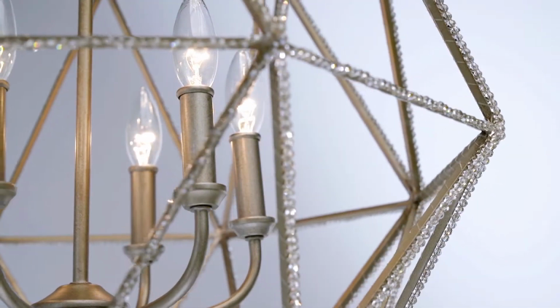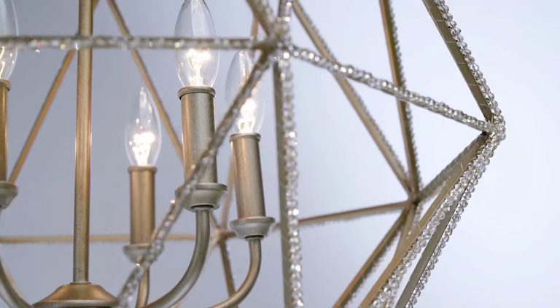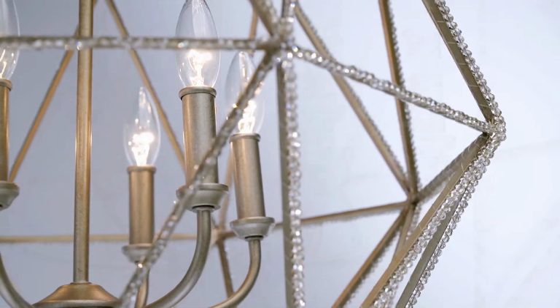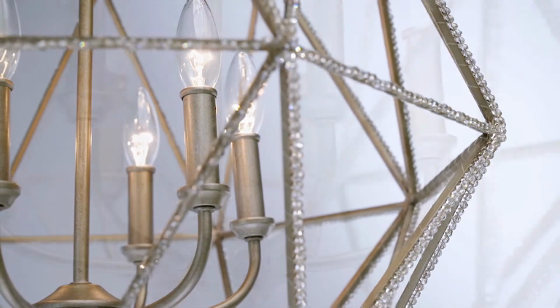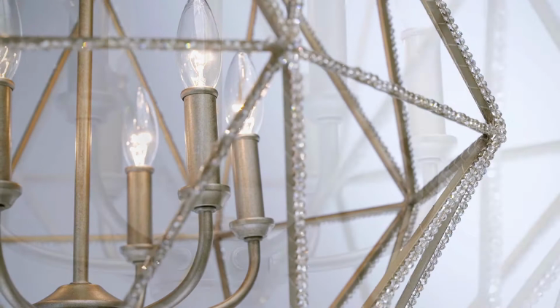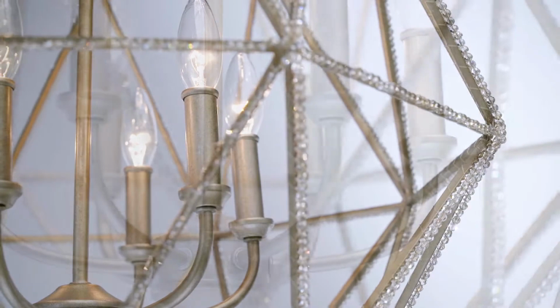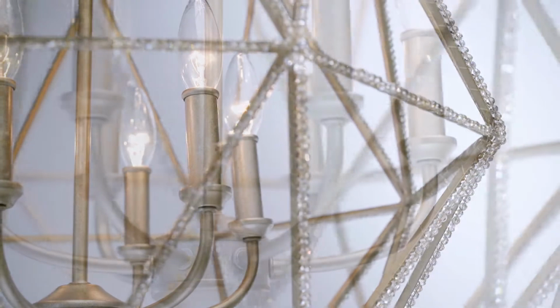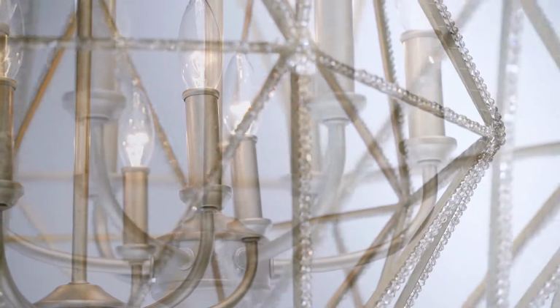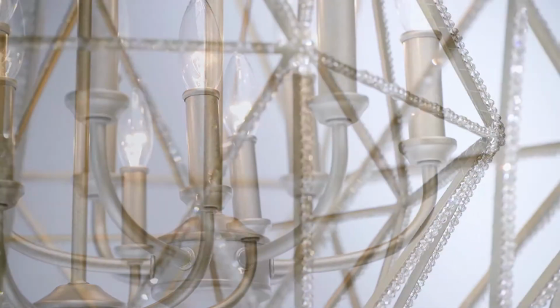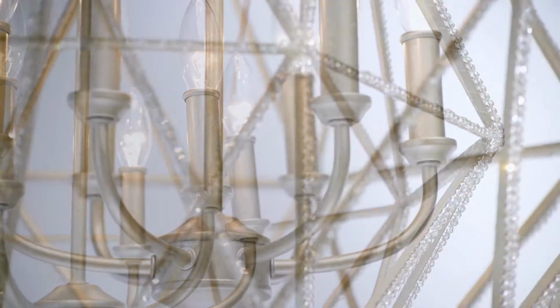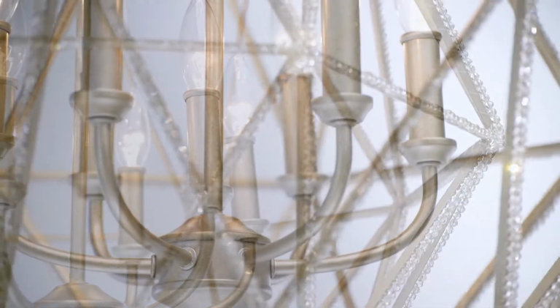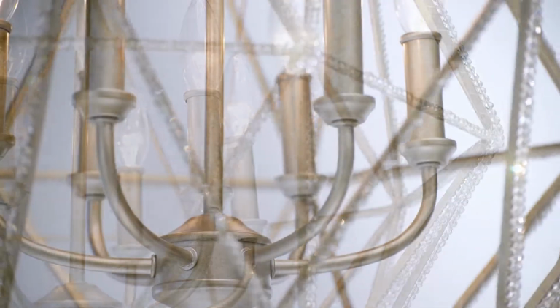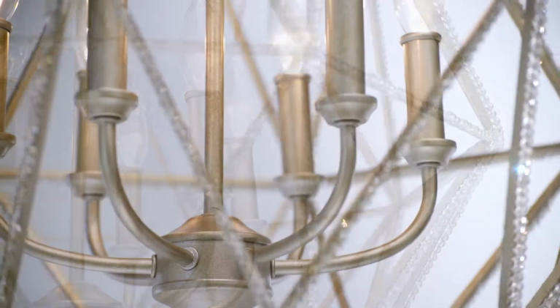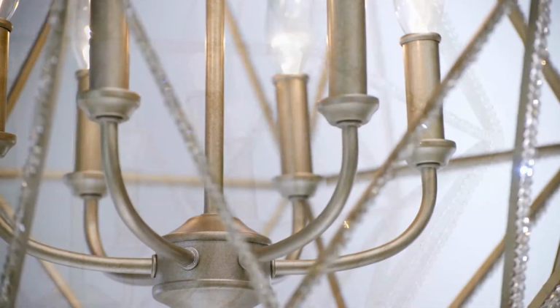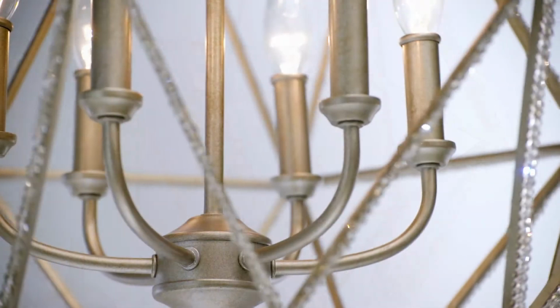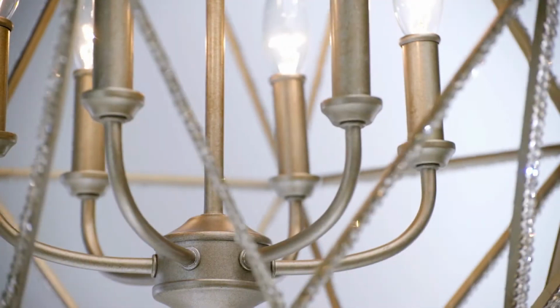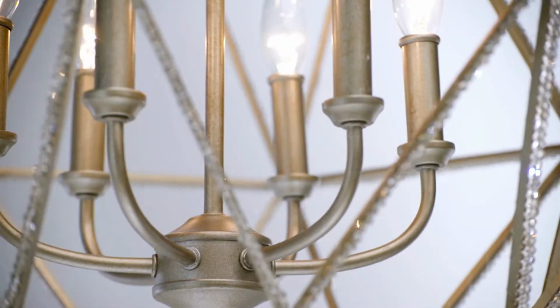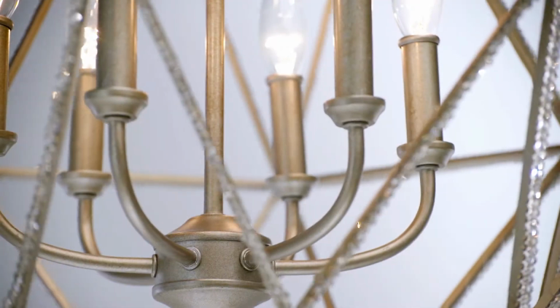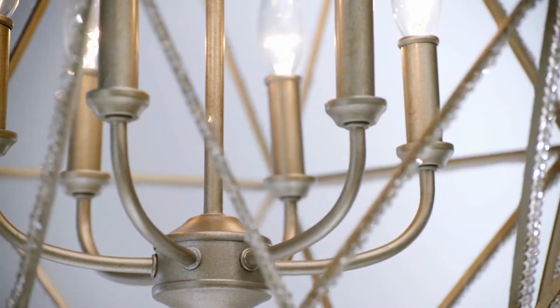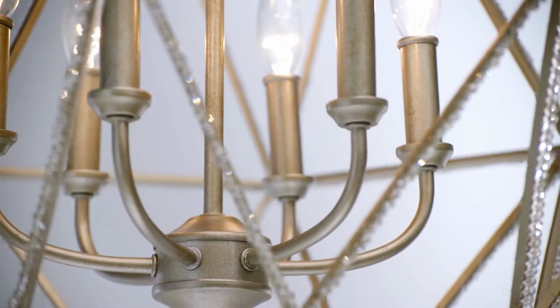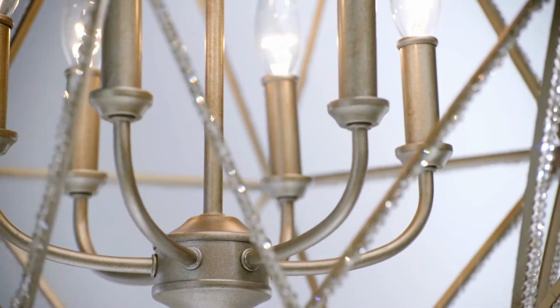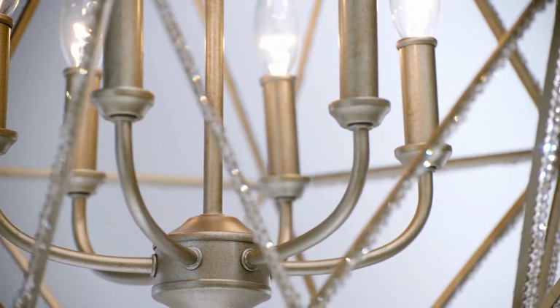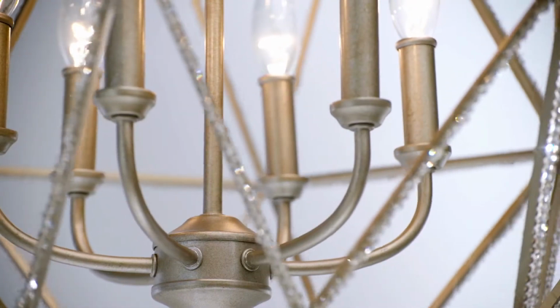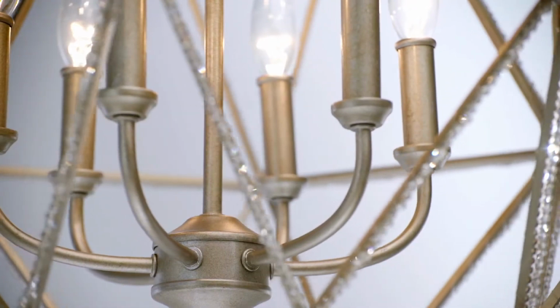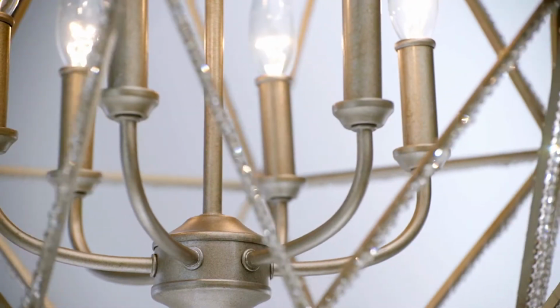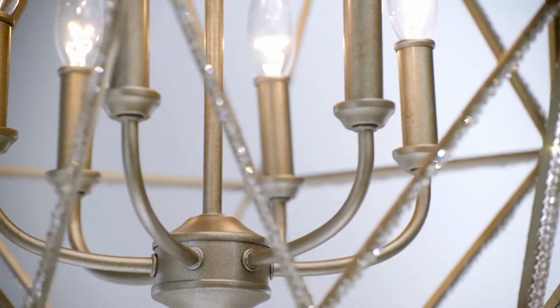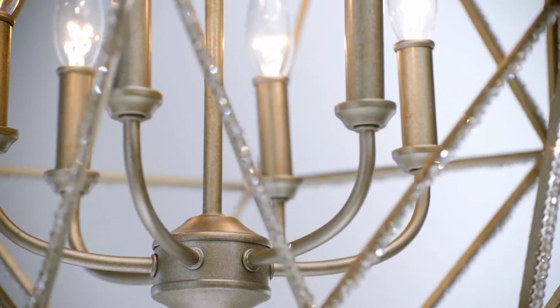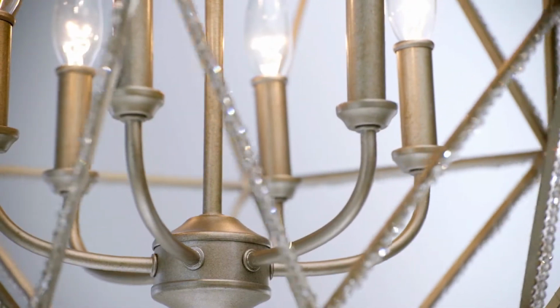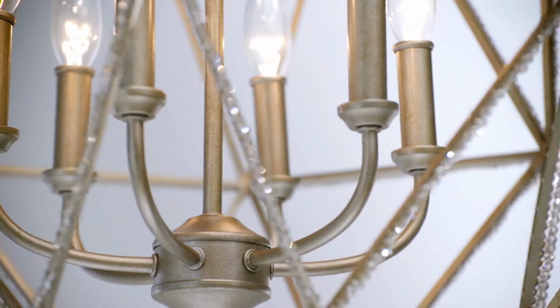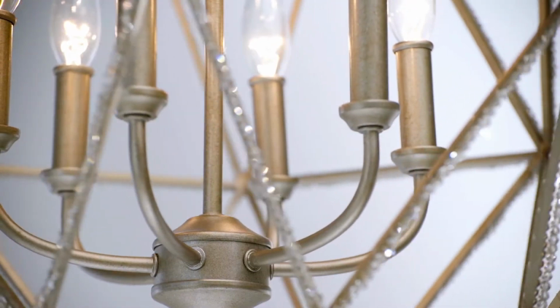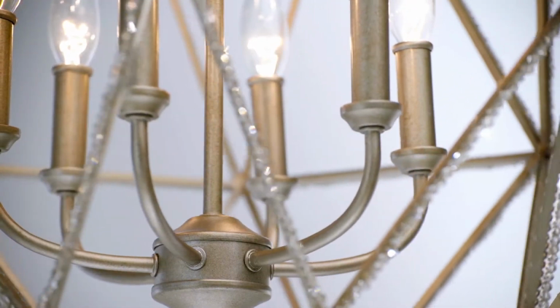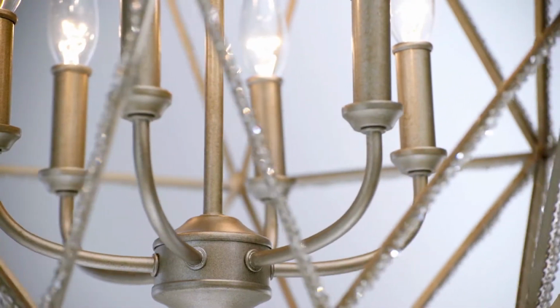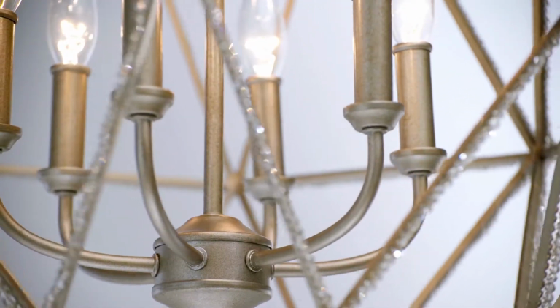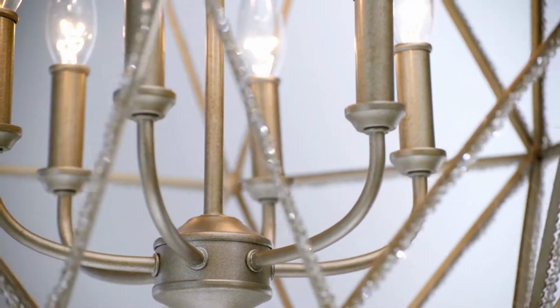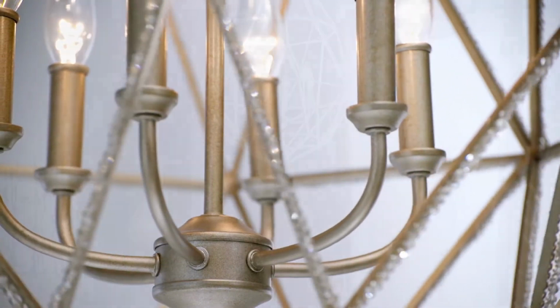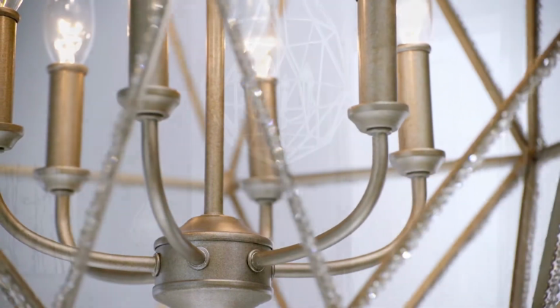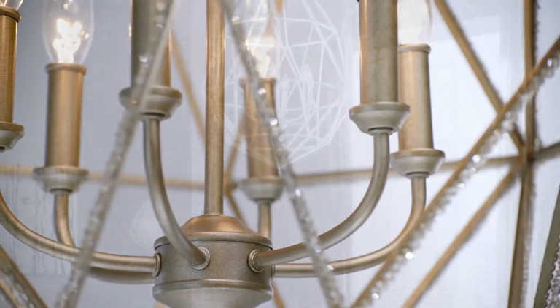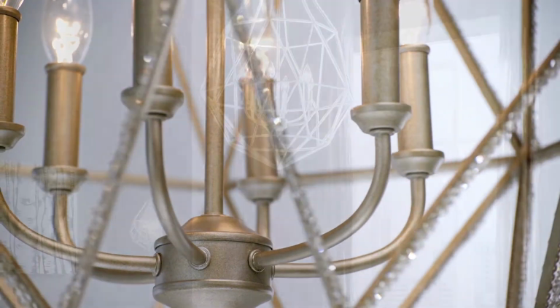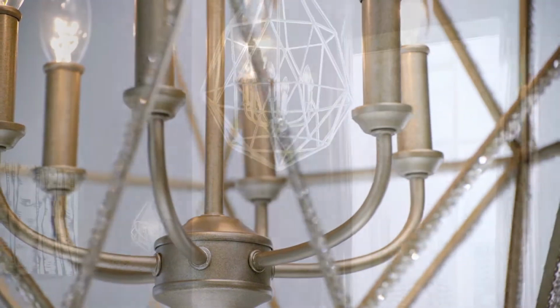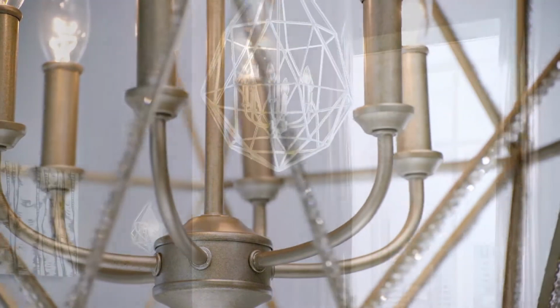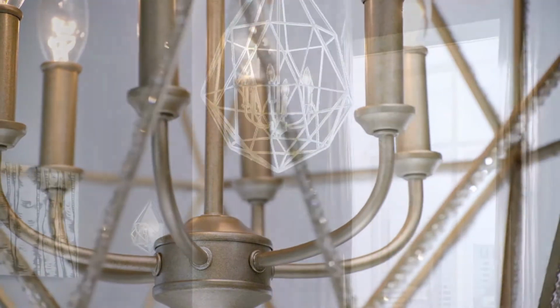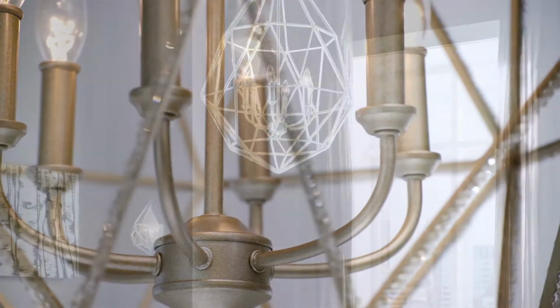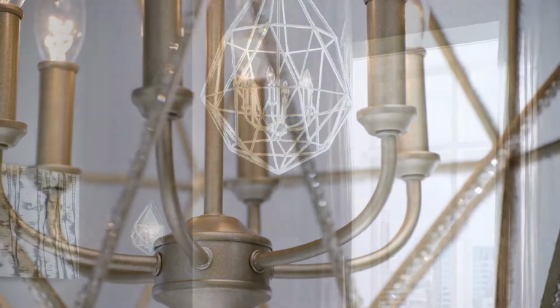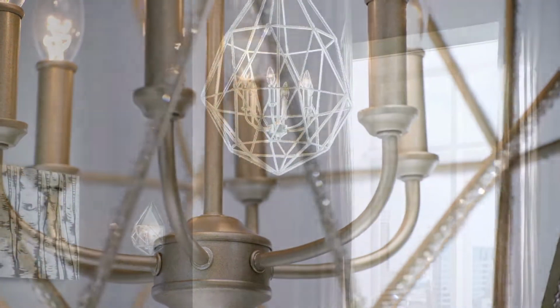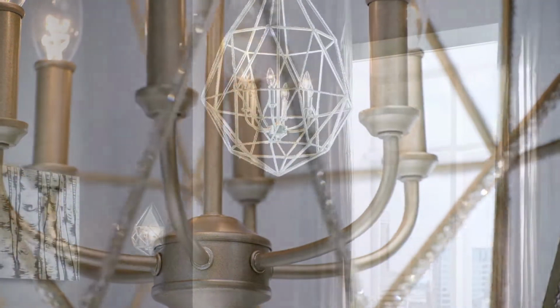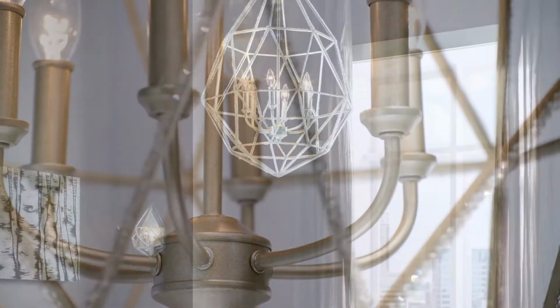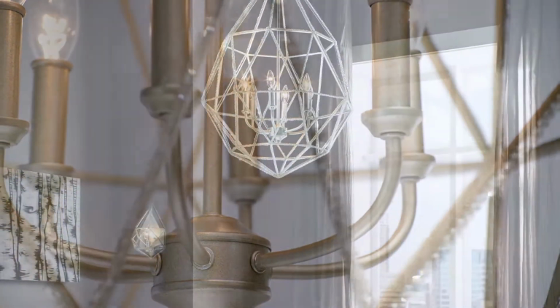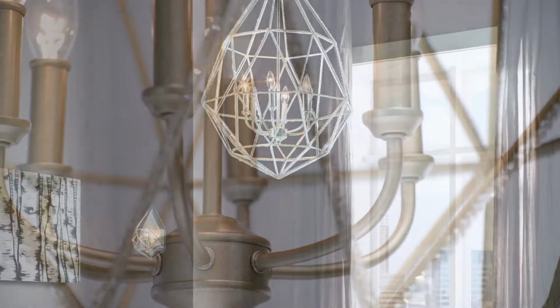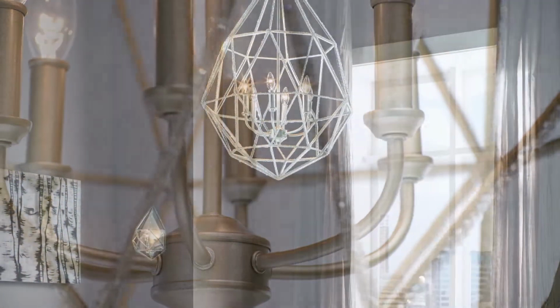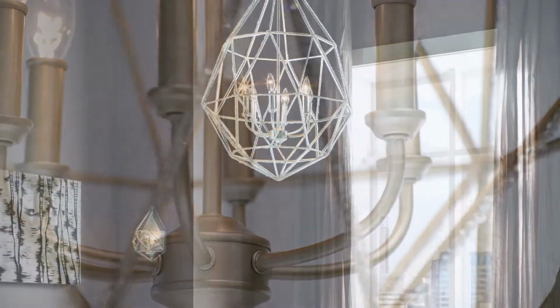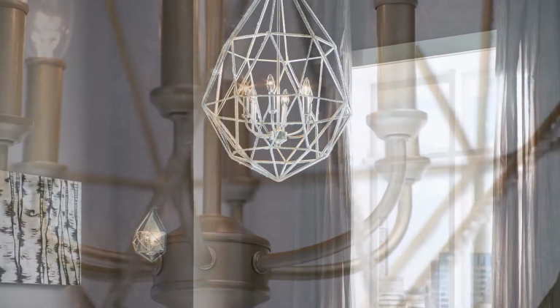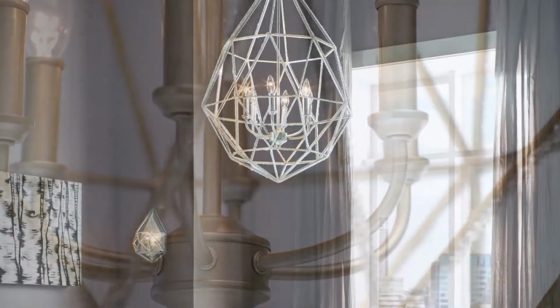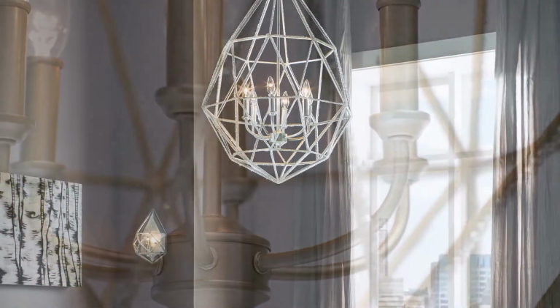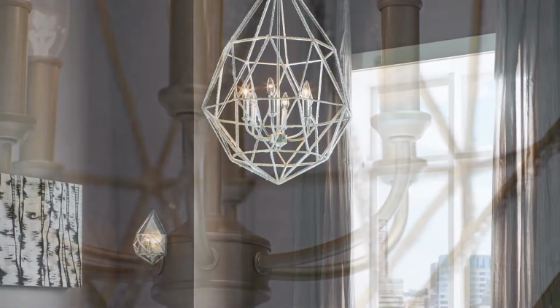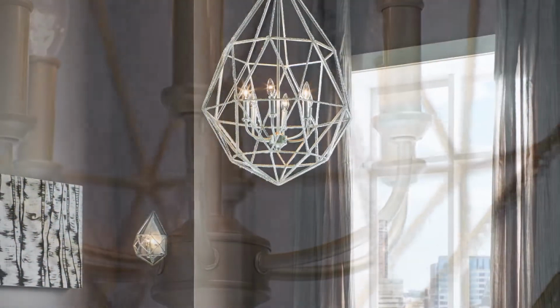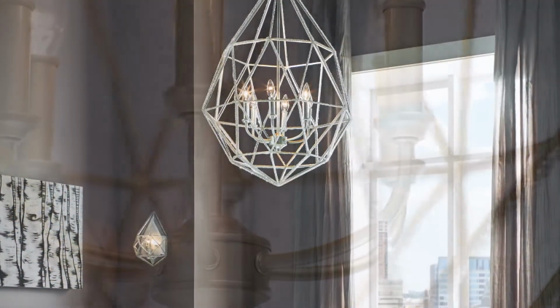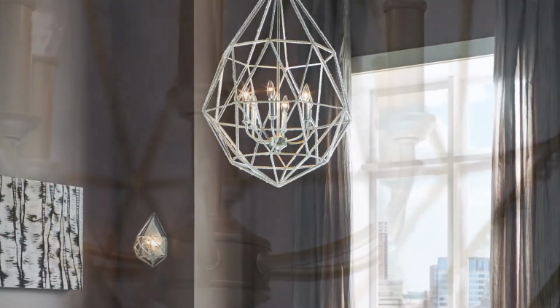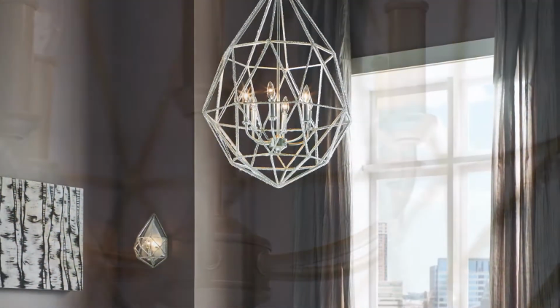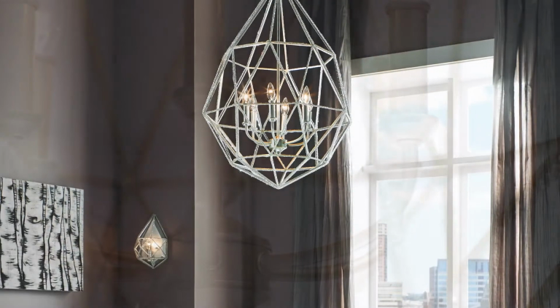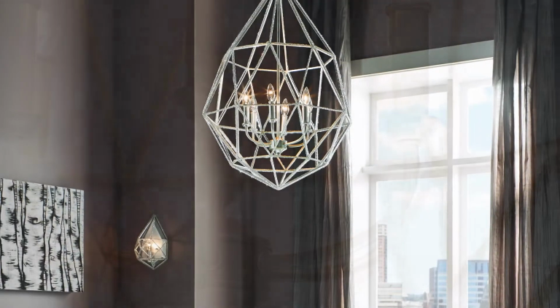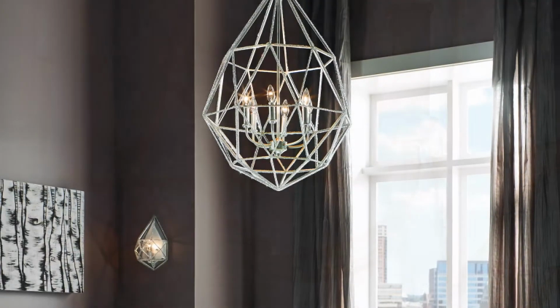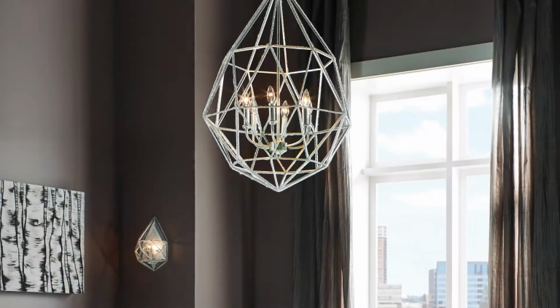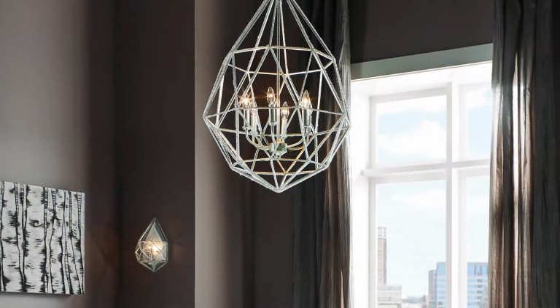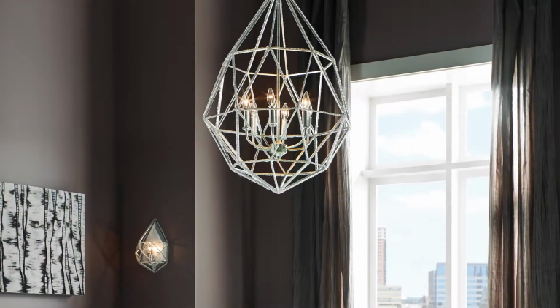Available in this burnished silver finish with champagne color crystals or a silver finish with clear color crystals.